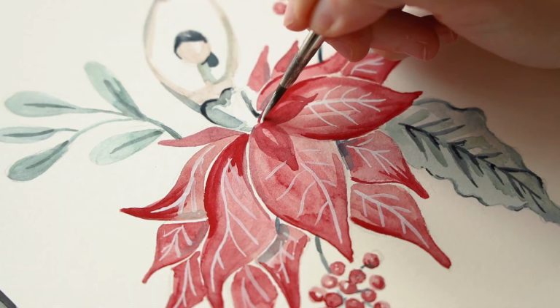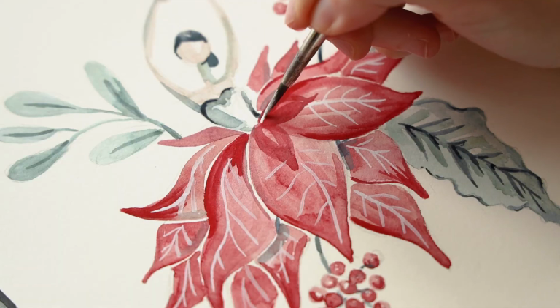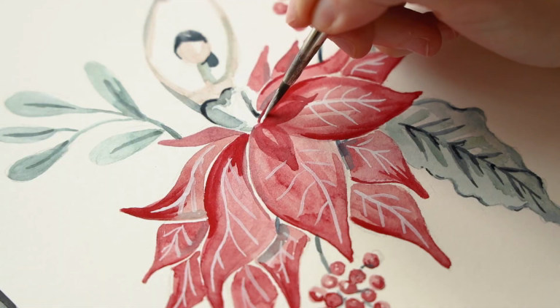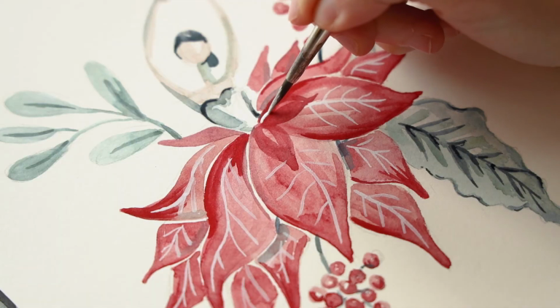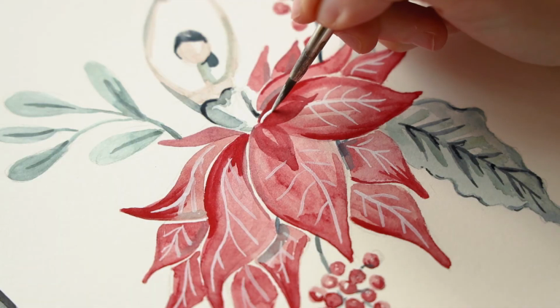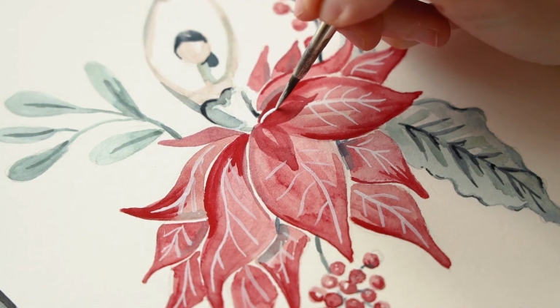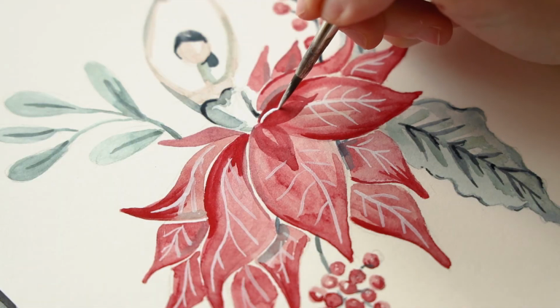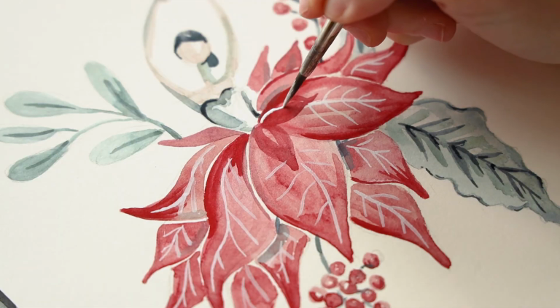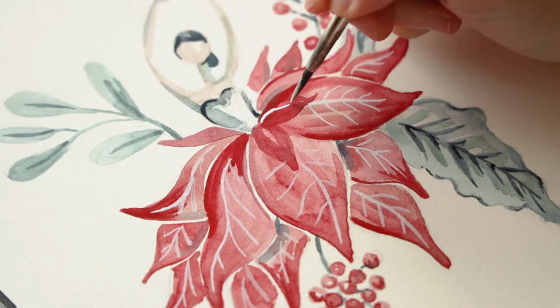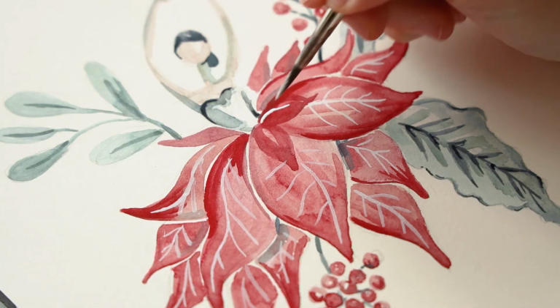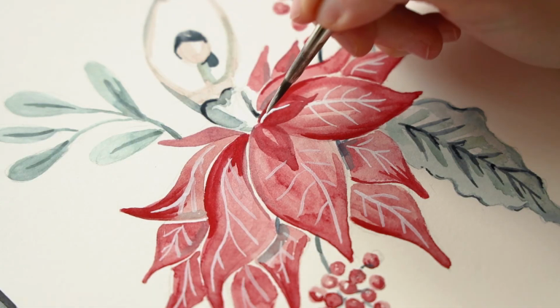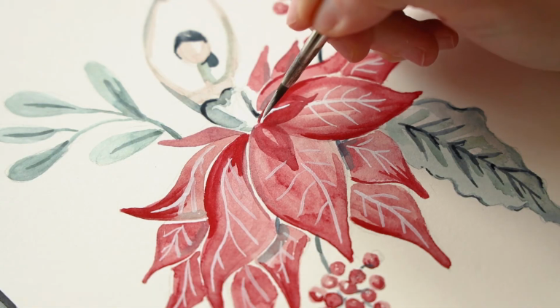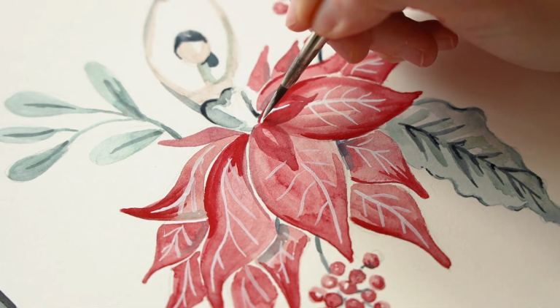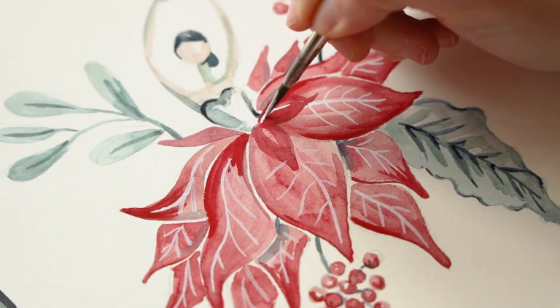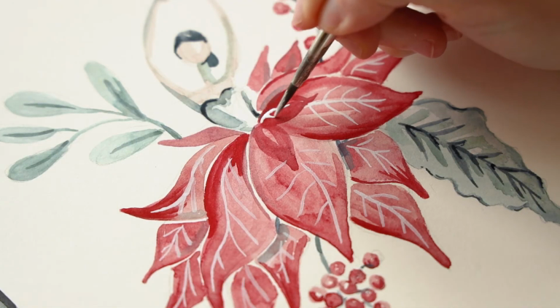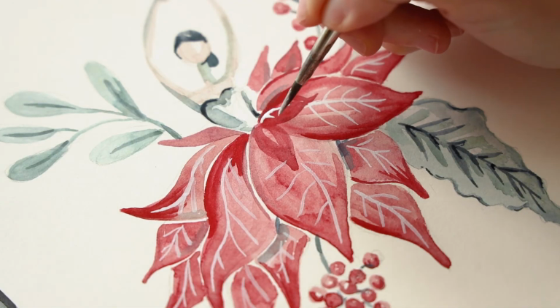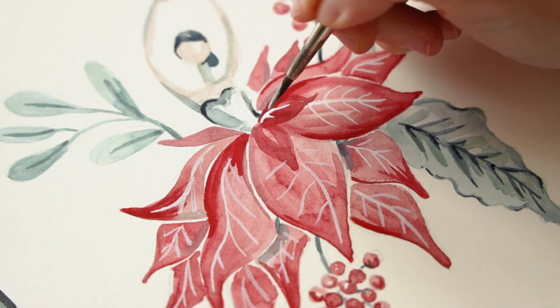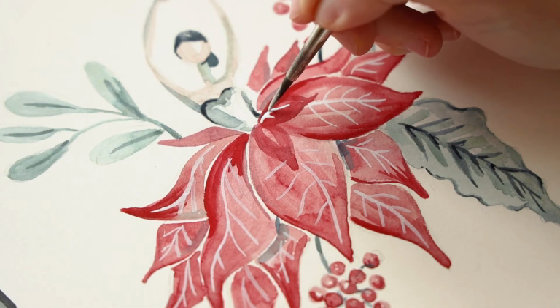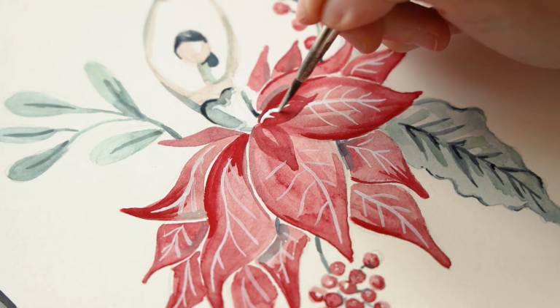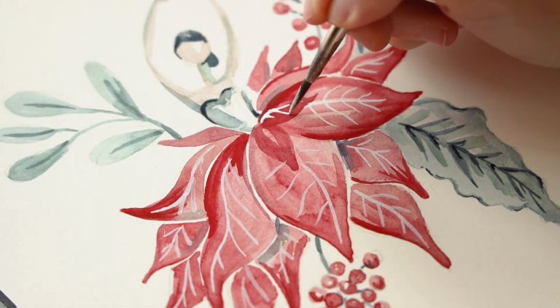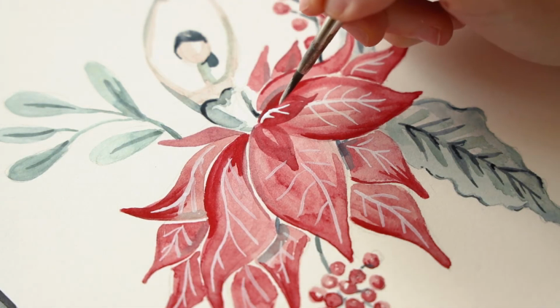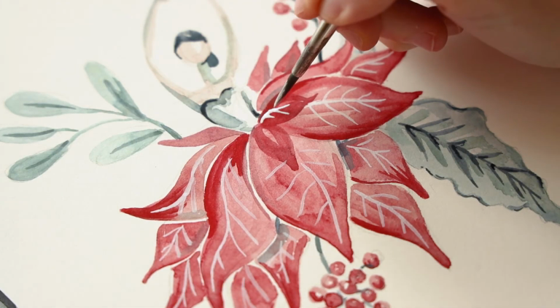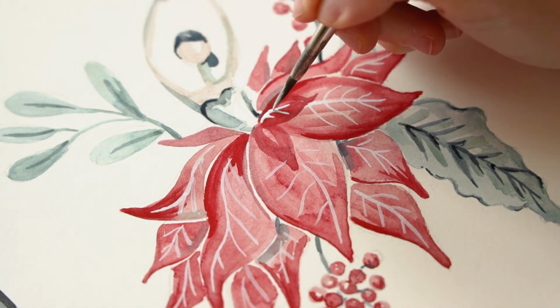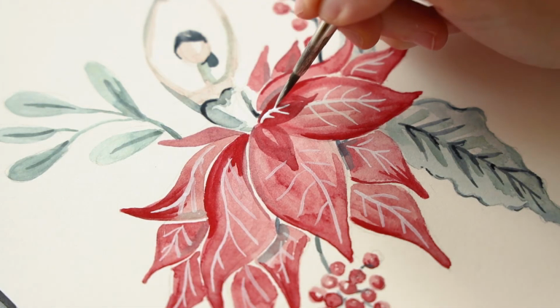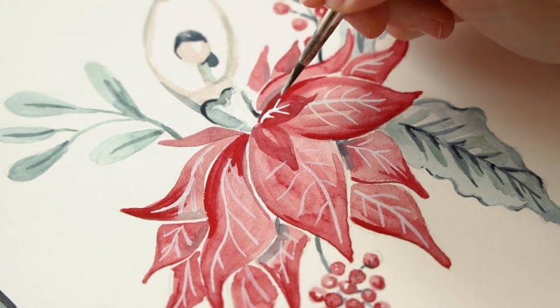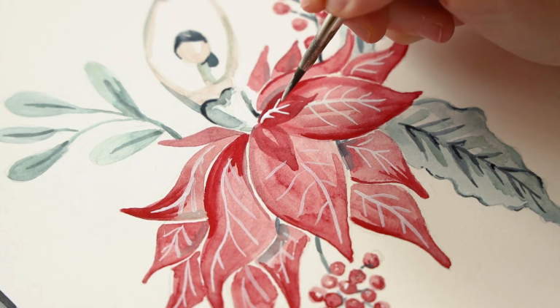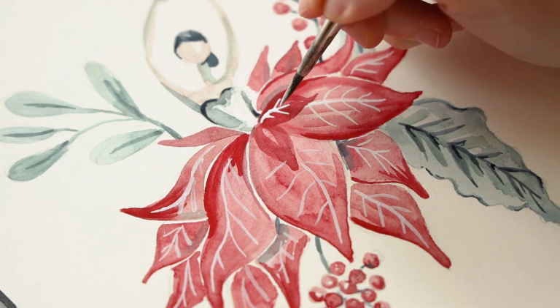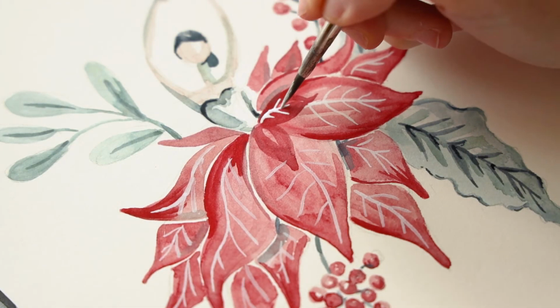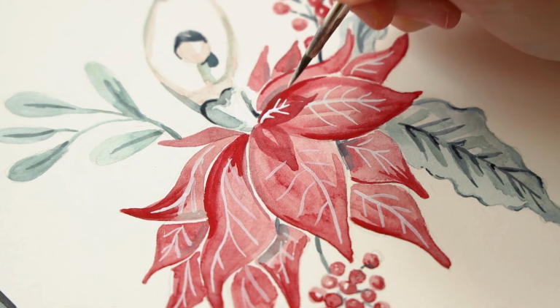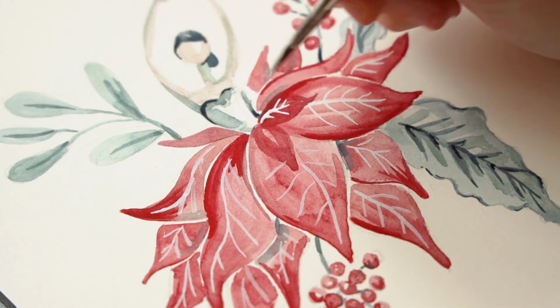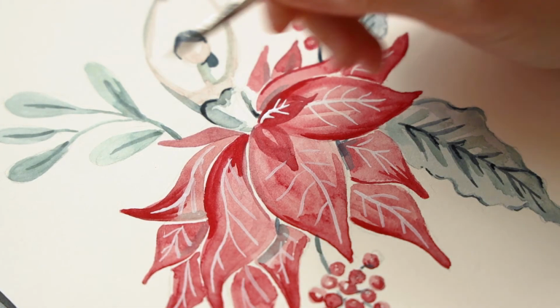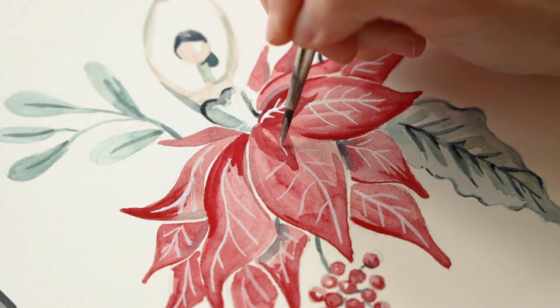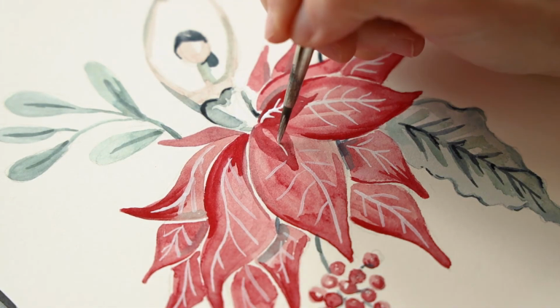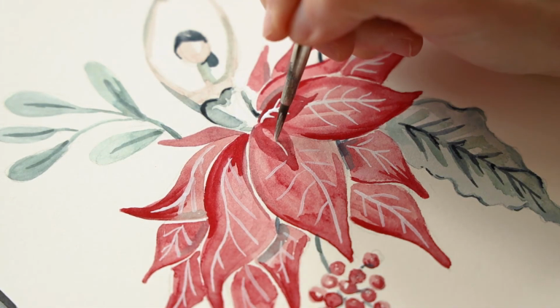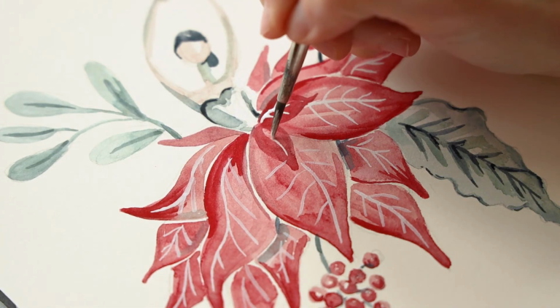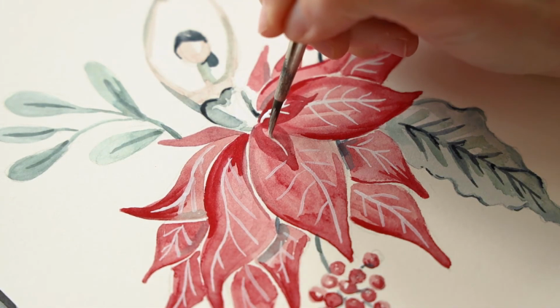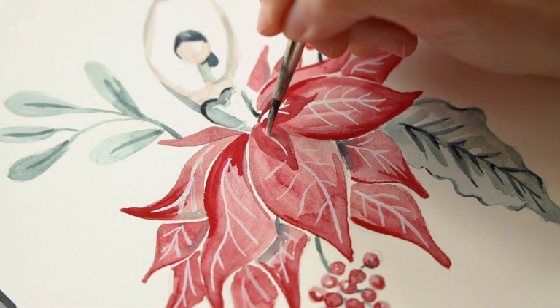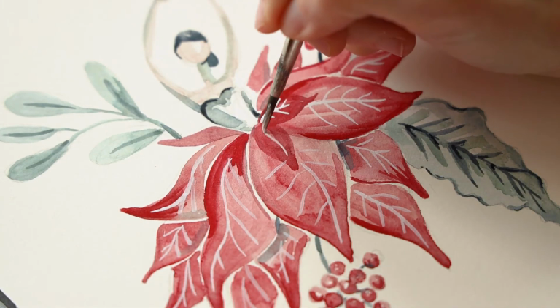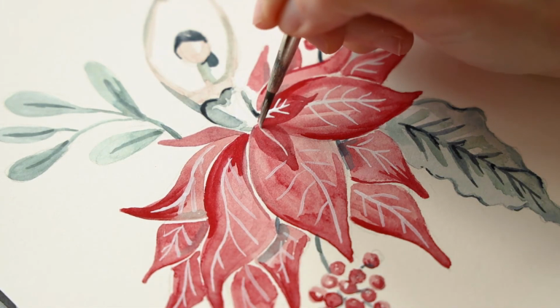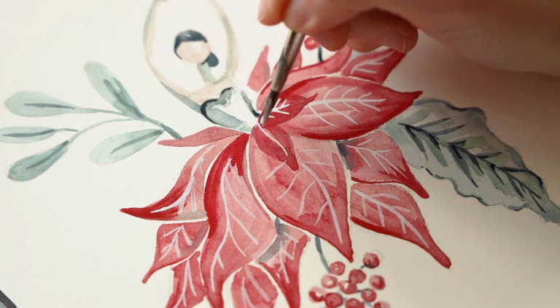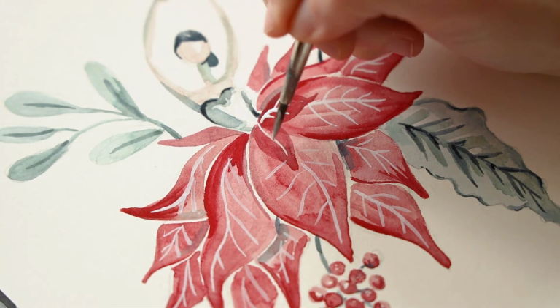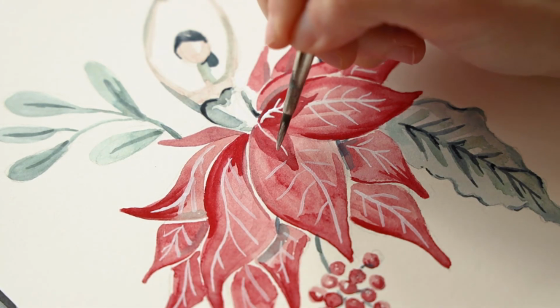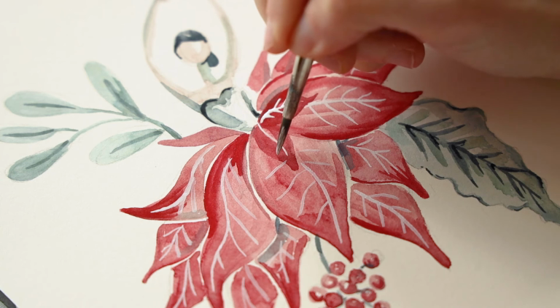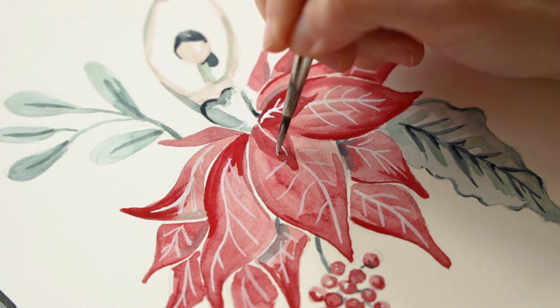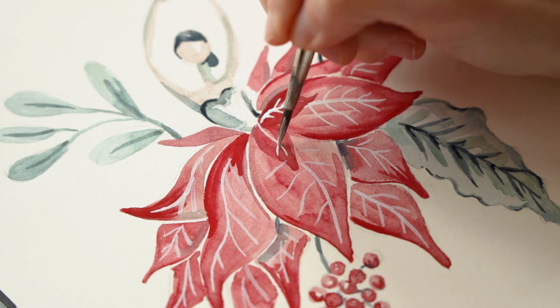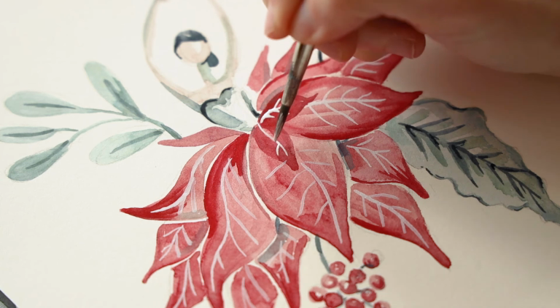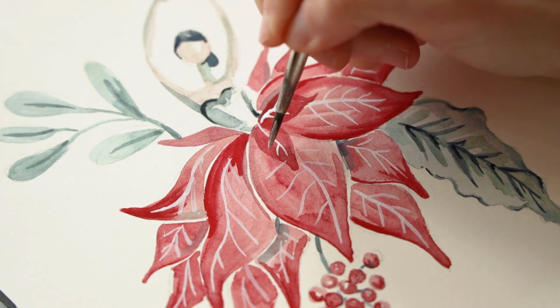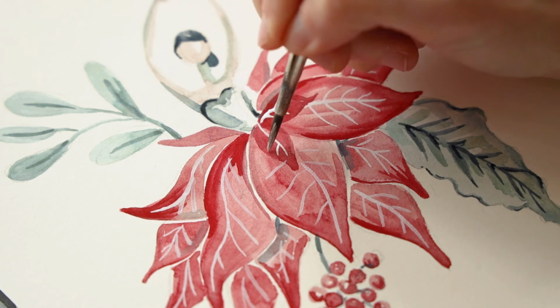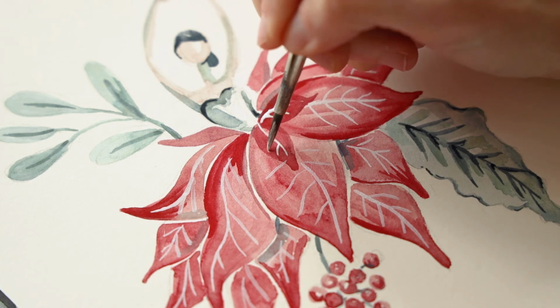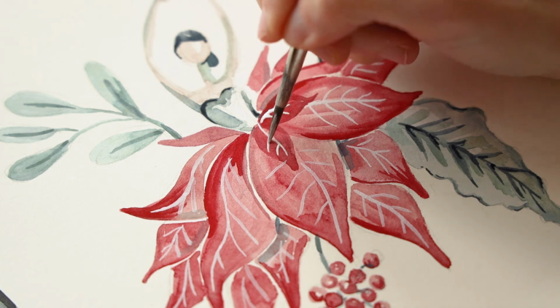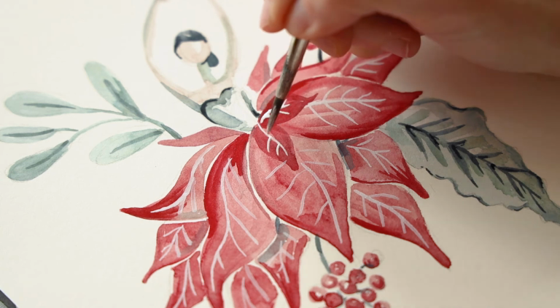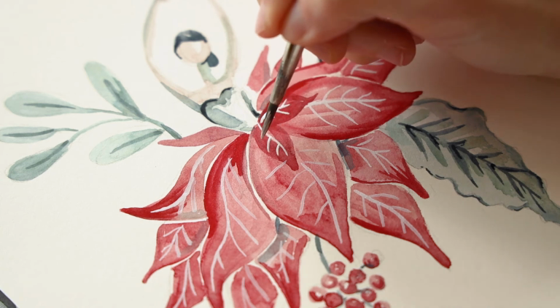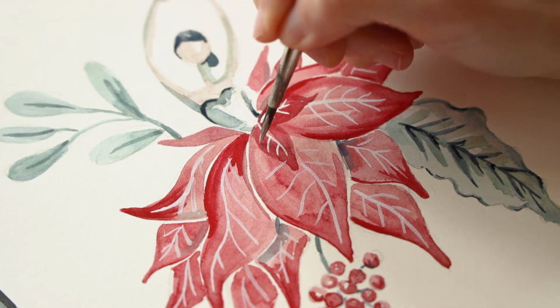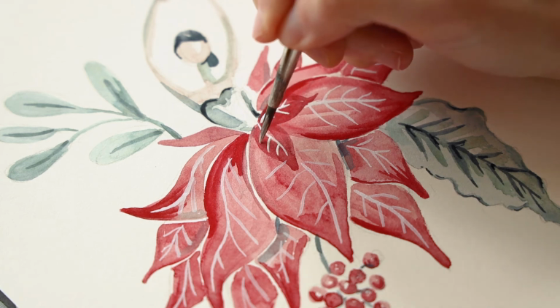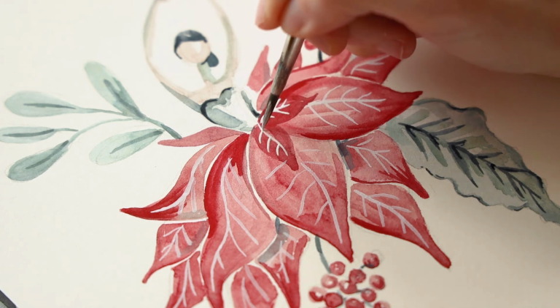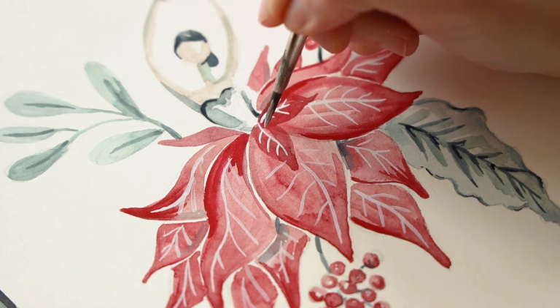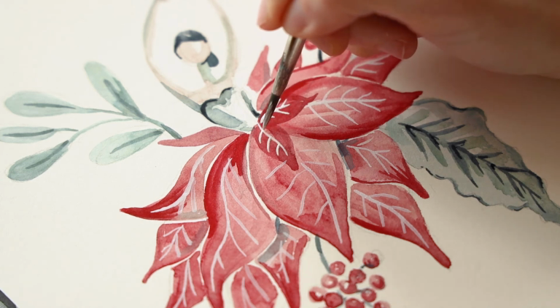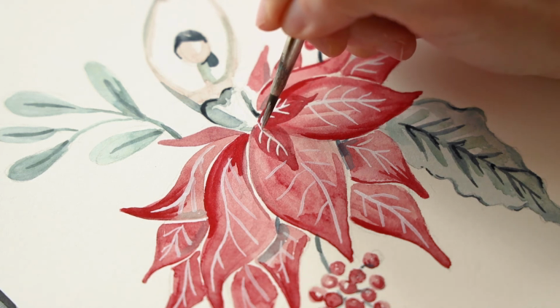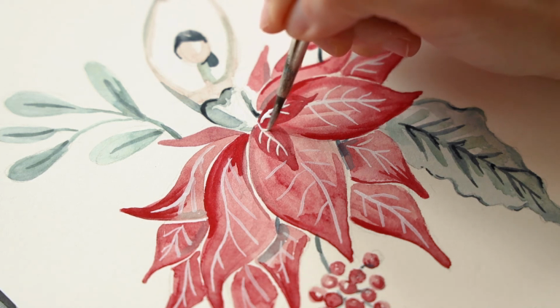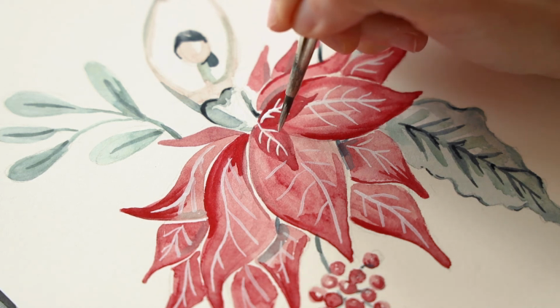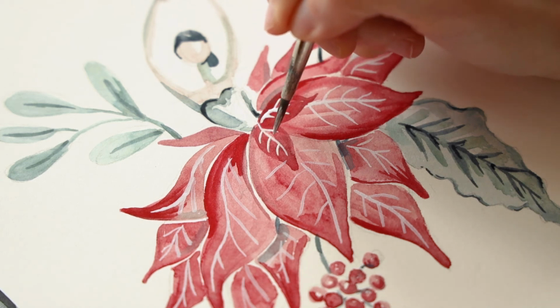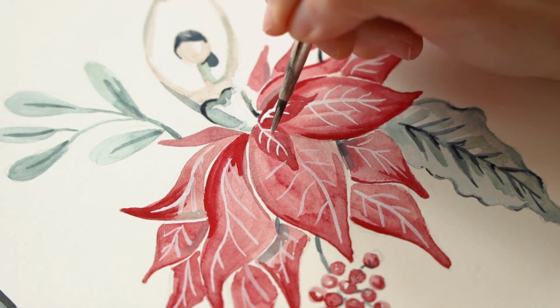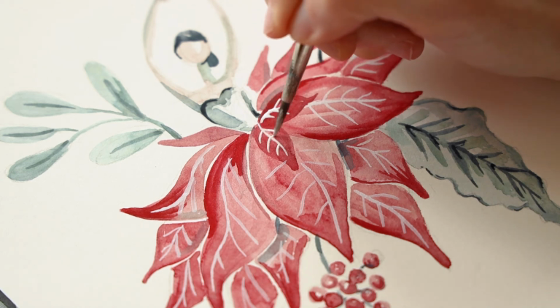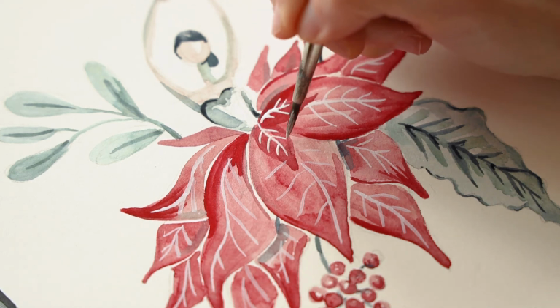Let's add the same white details to the teeny tiny petals that are shaping up to look like the top of her flower dress.